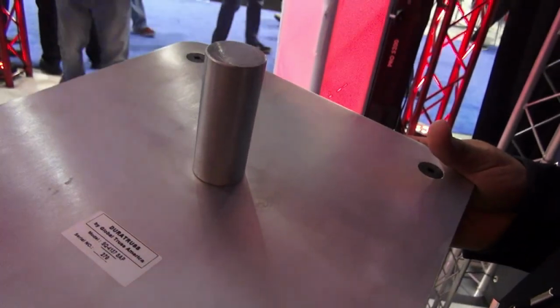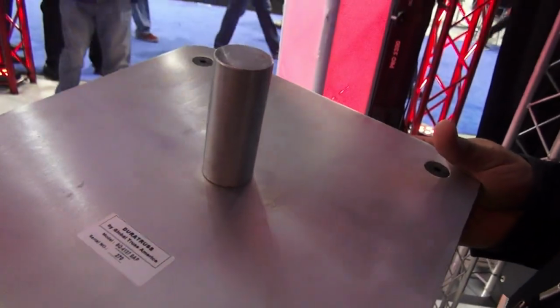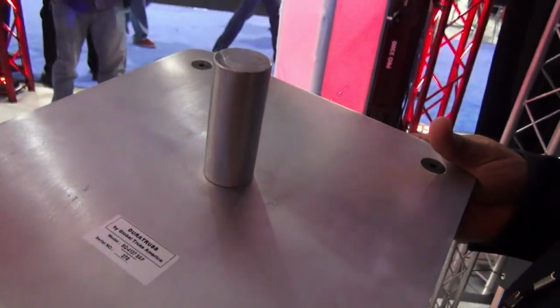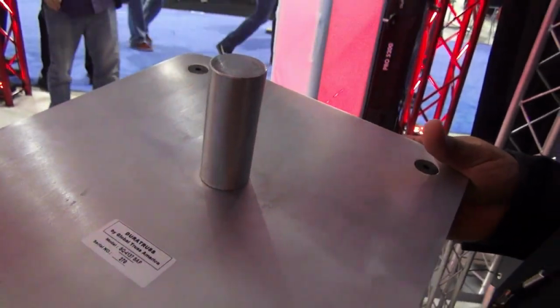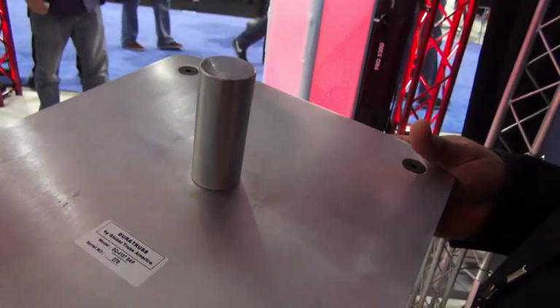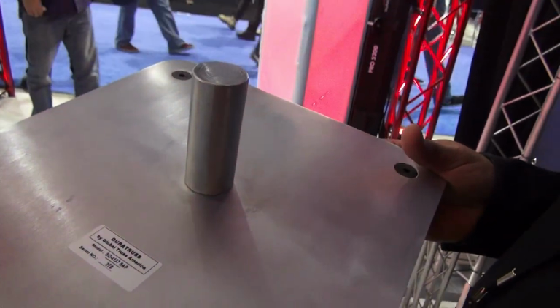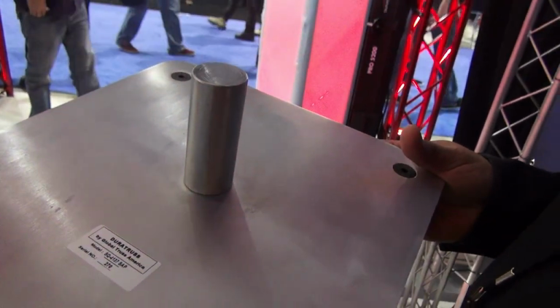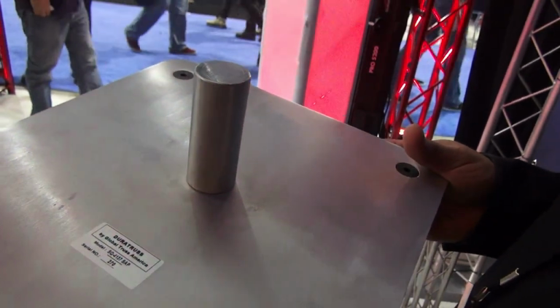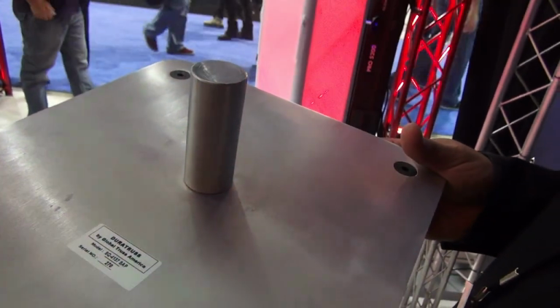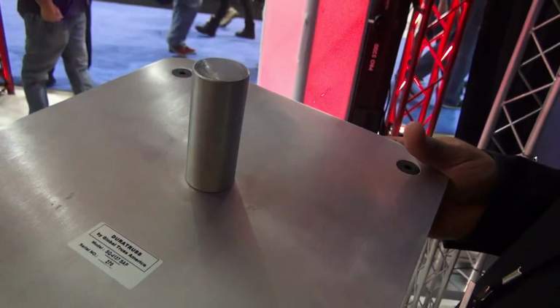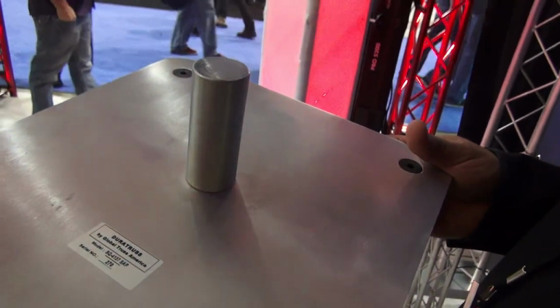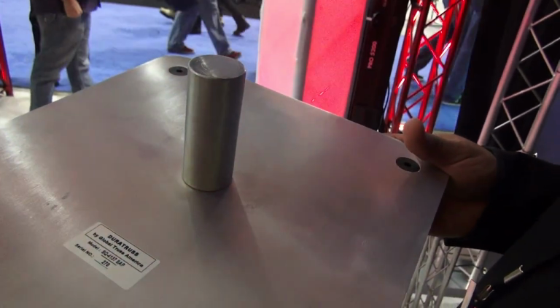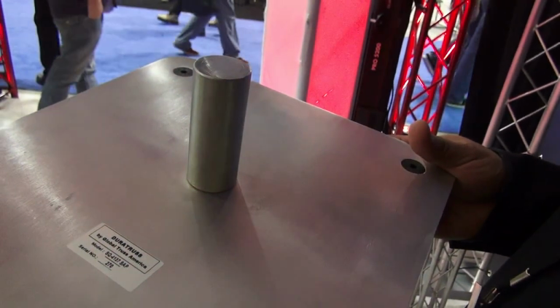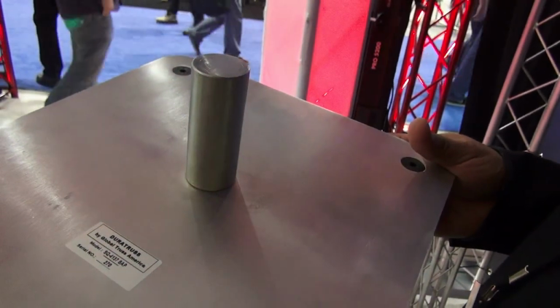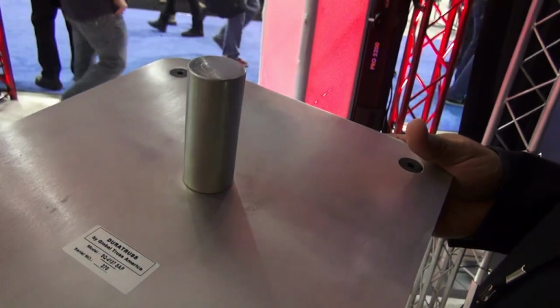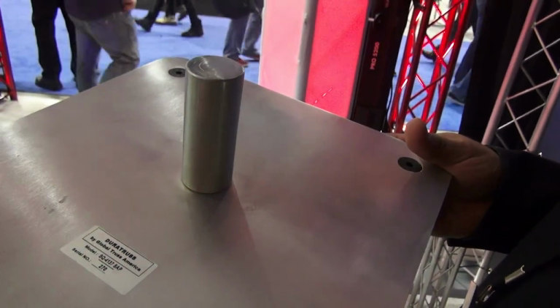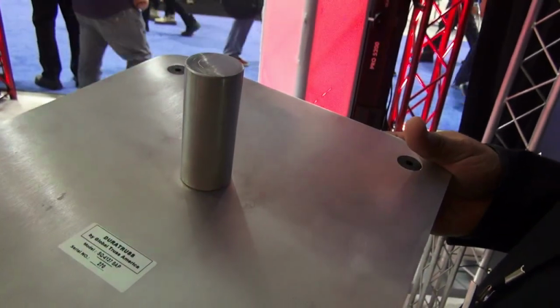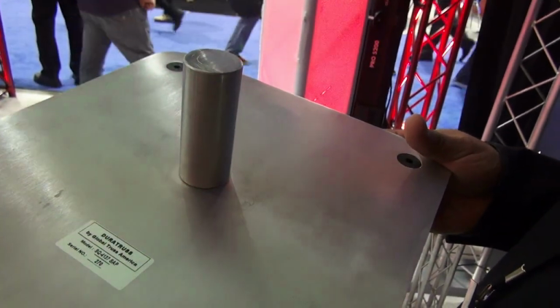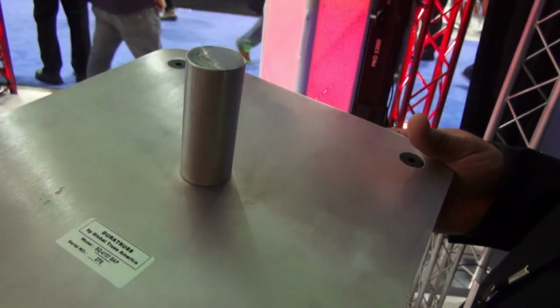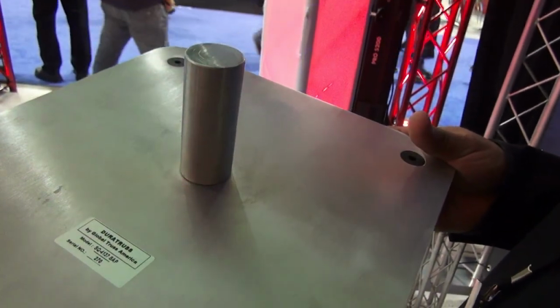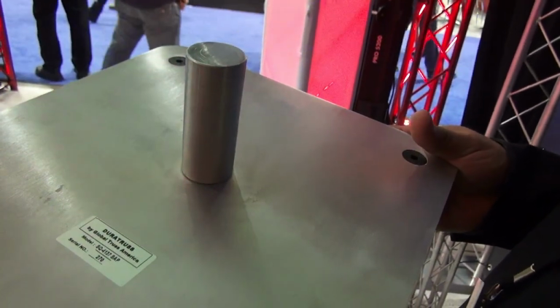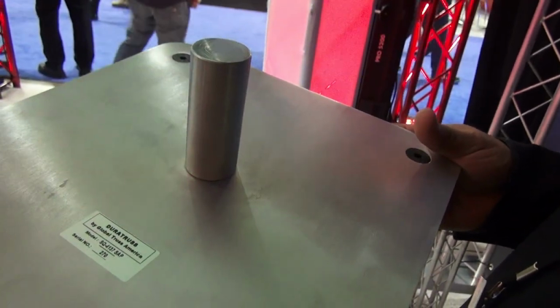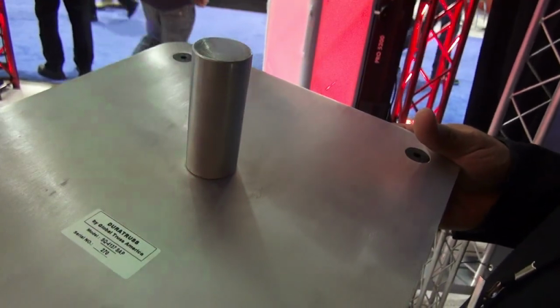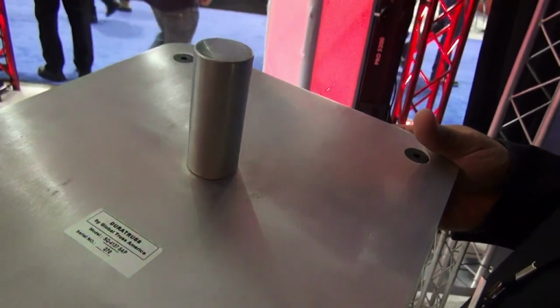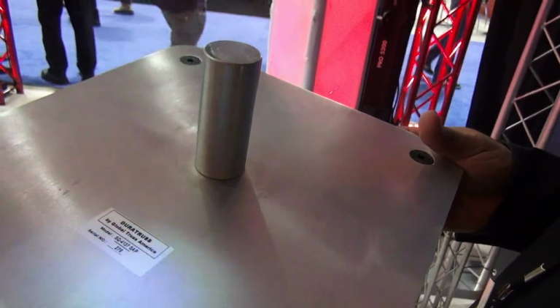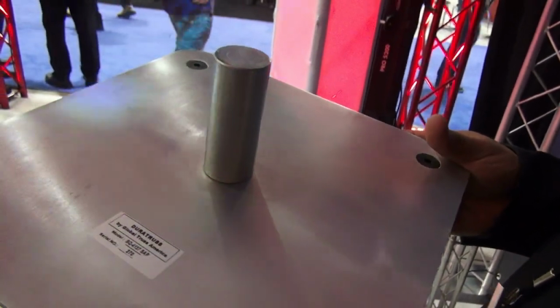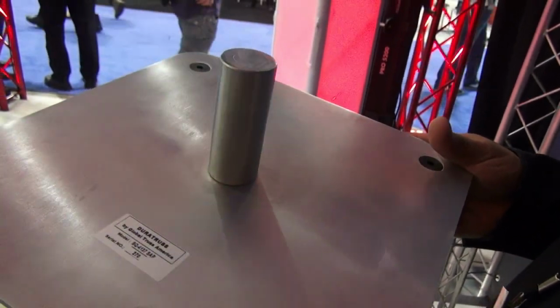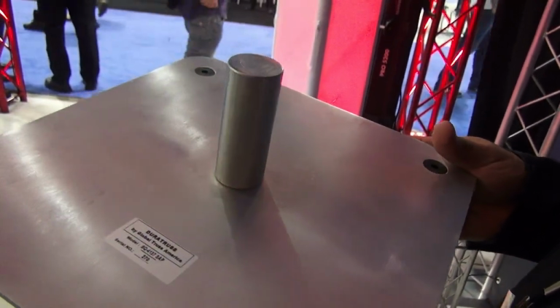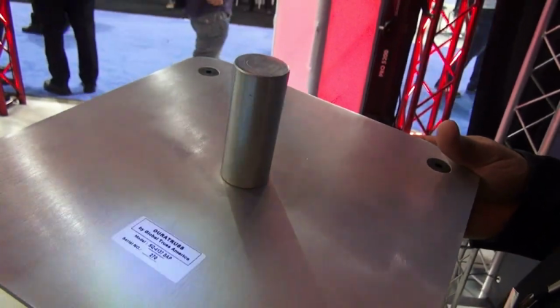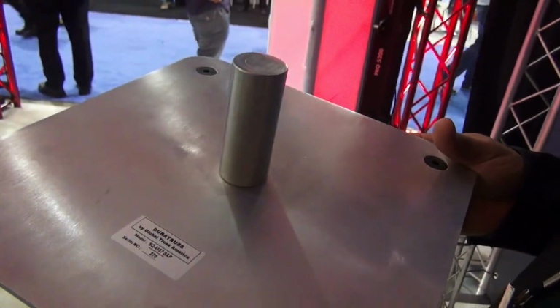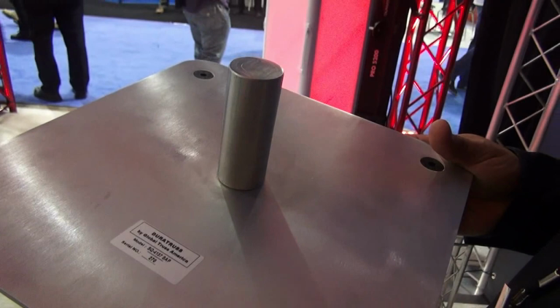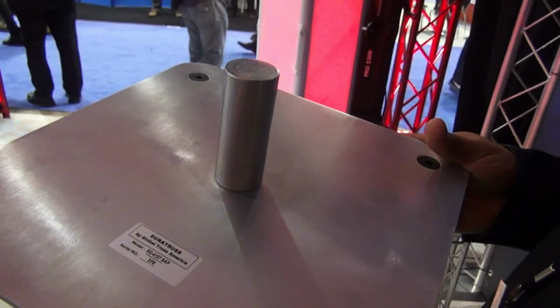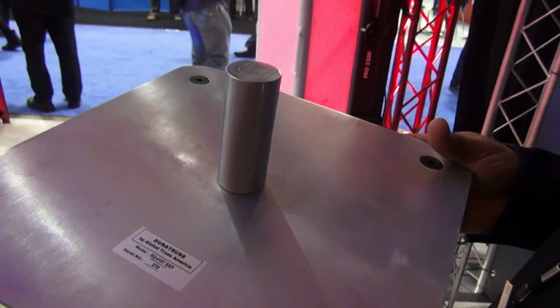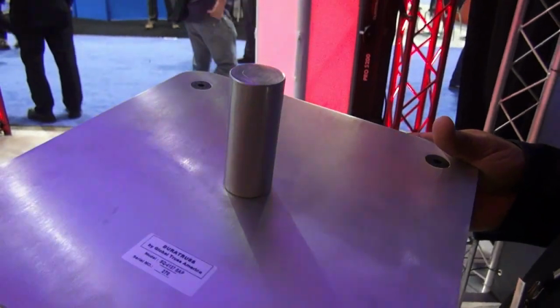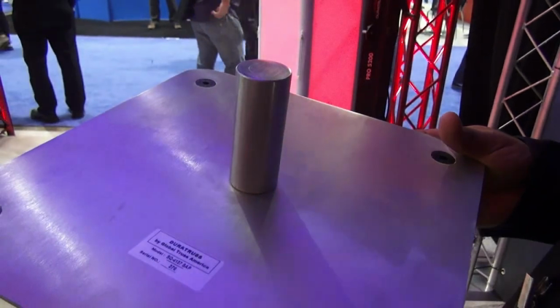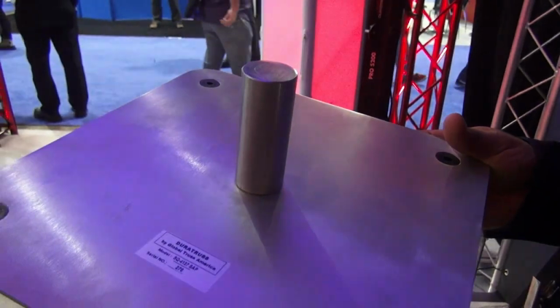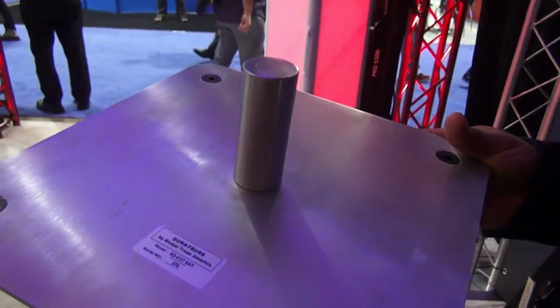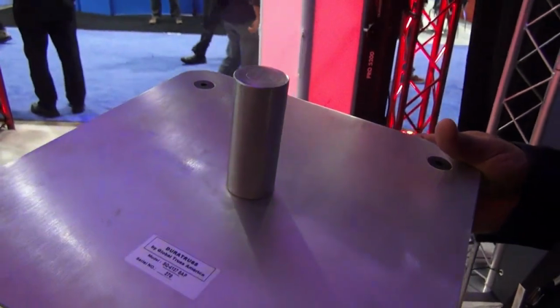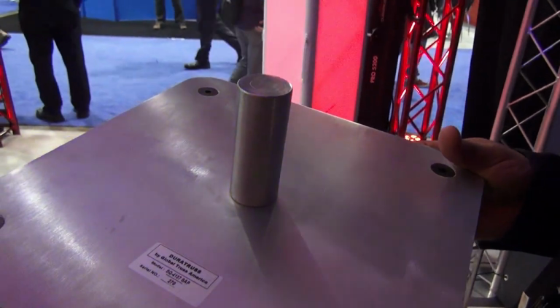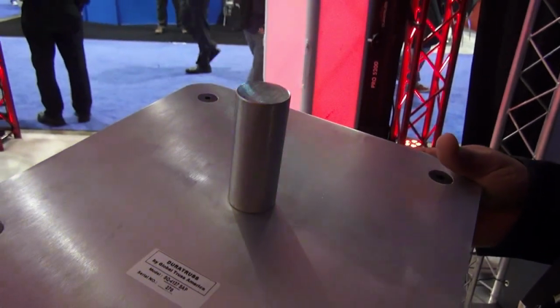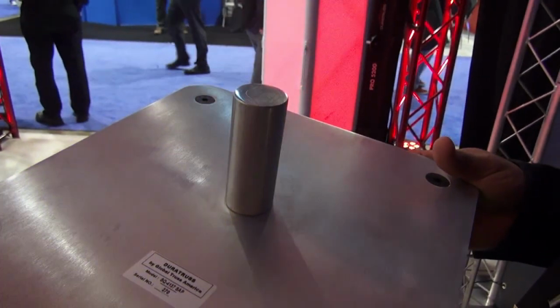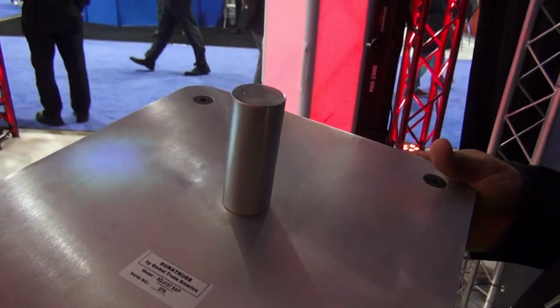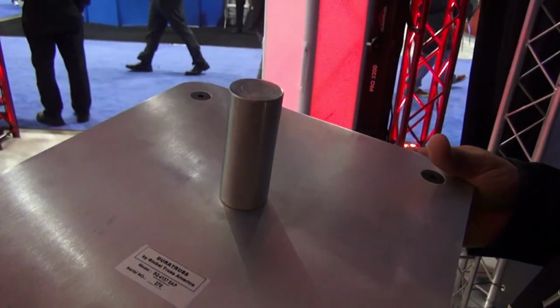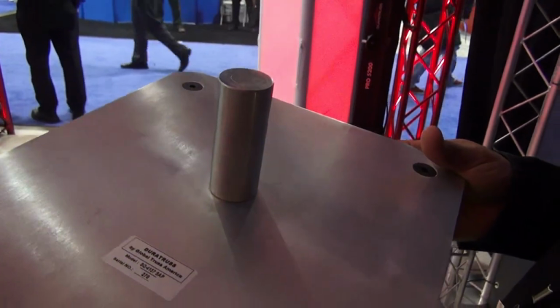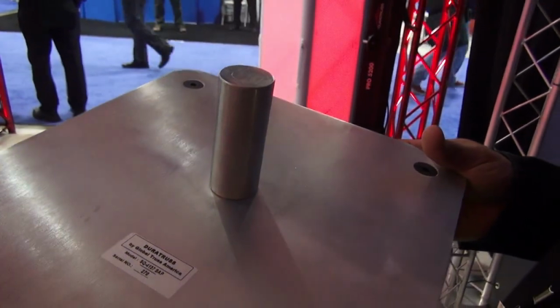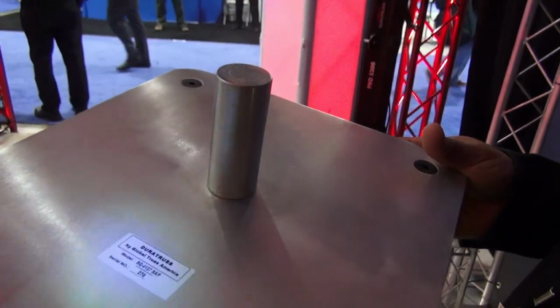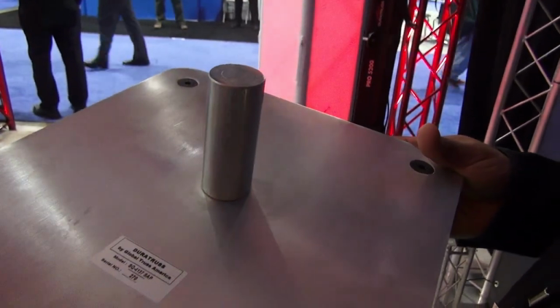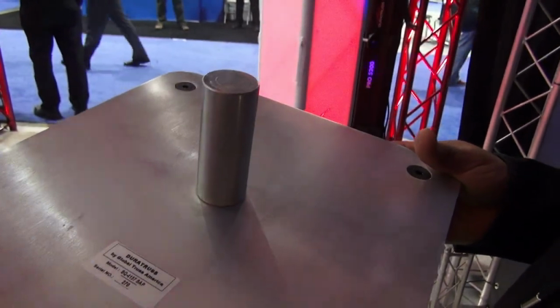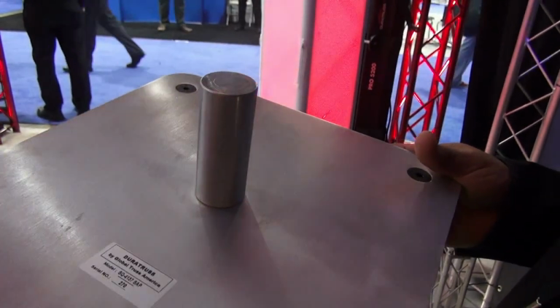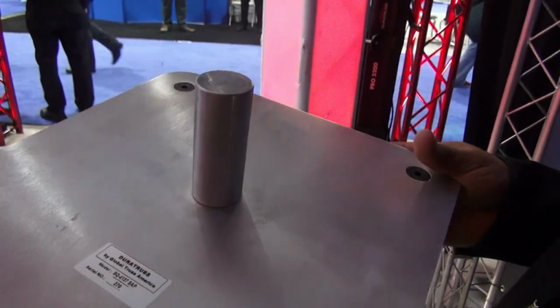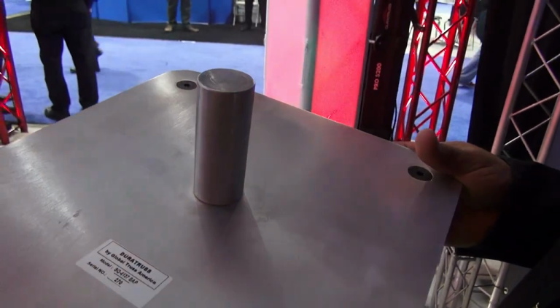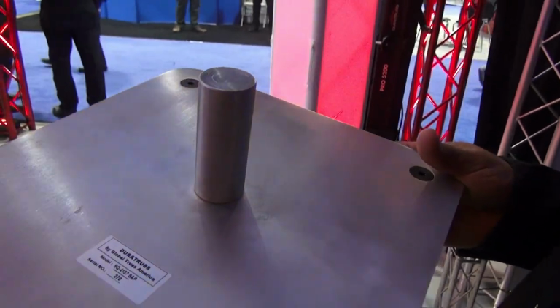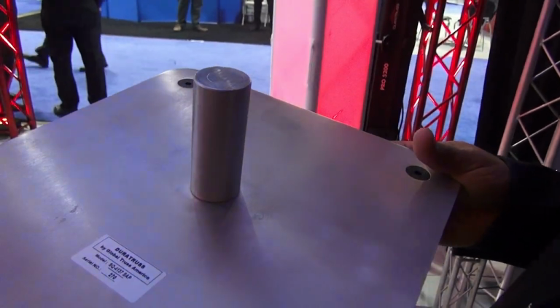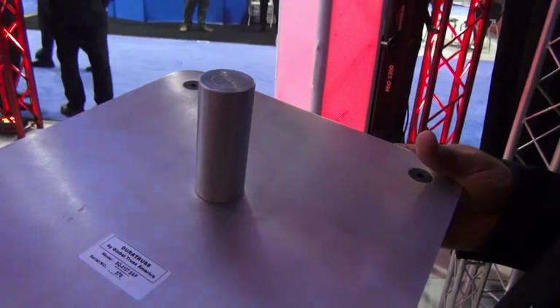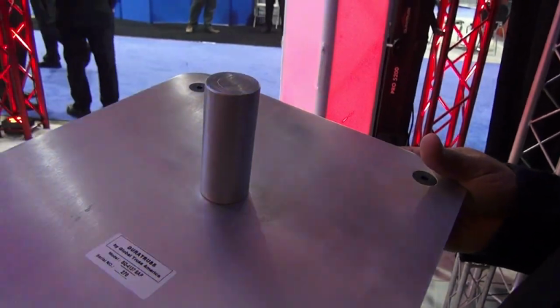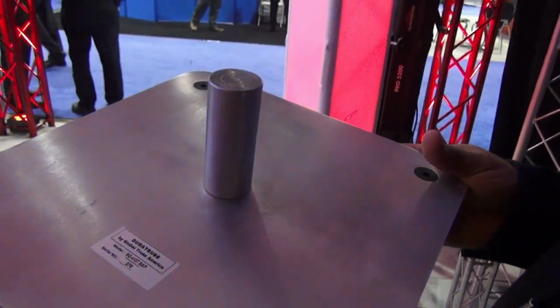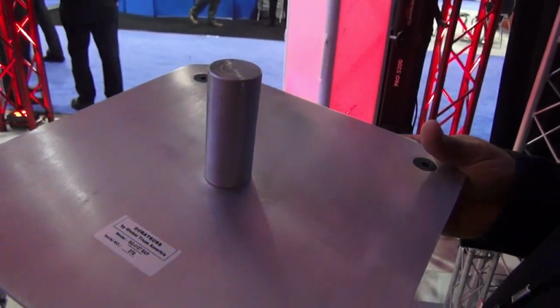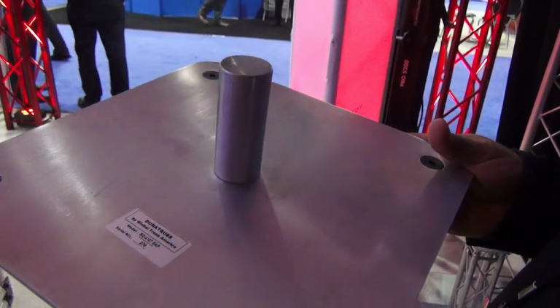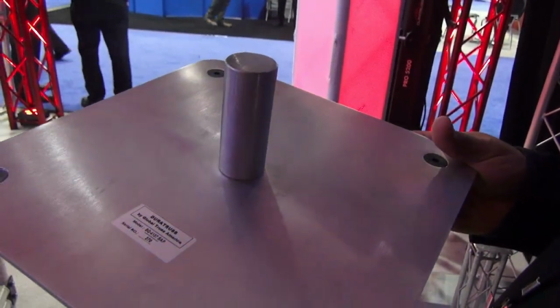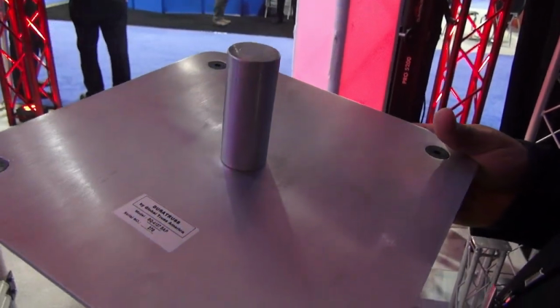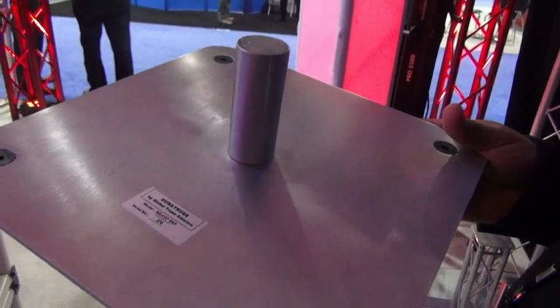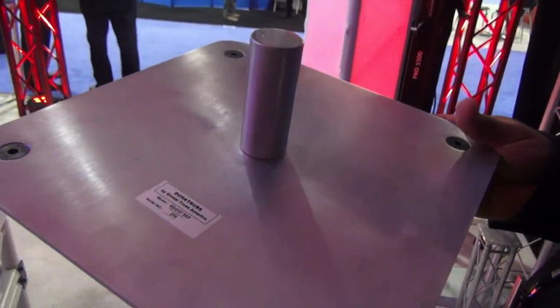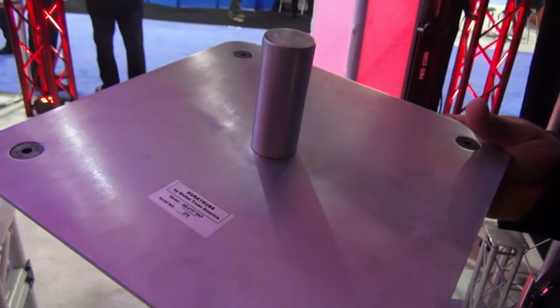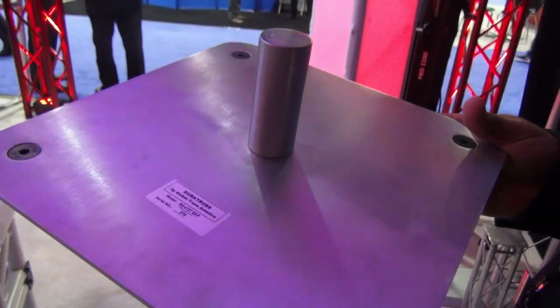And this is a 12-inch plate for our F34 series. Thanks for showing us.